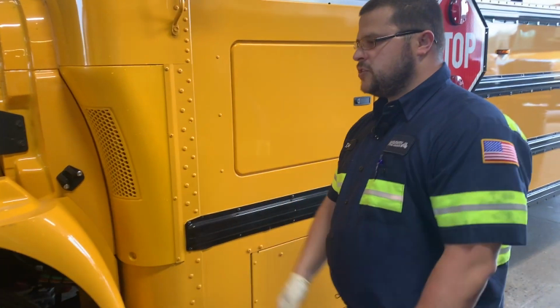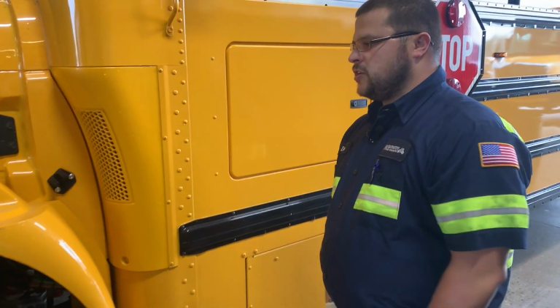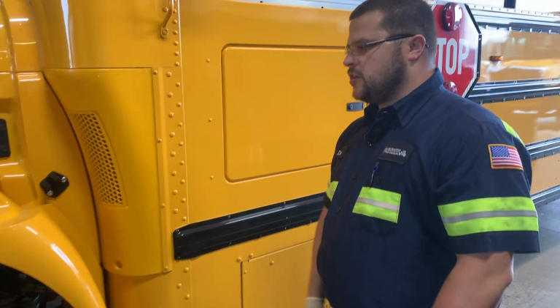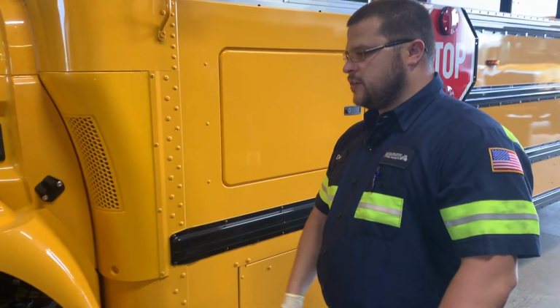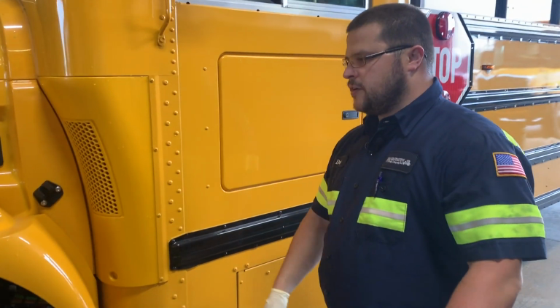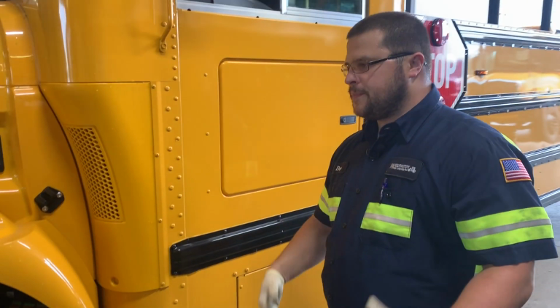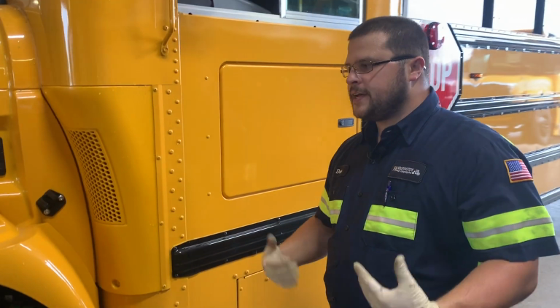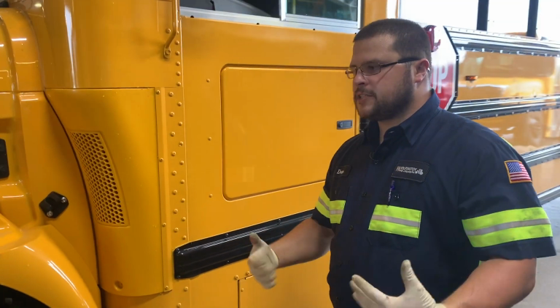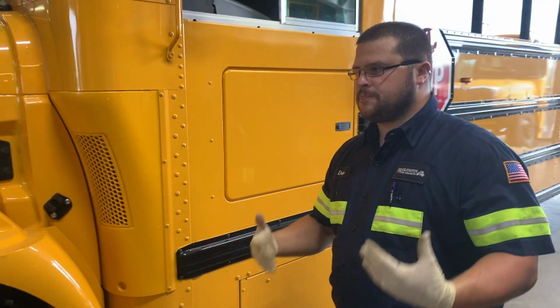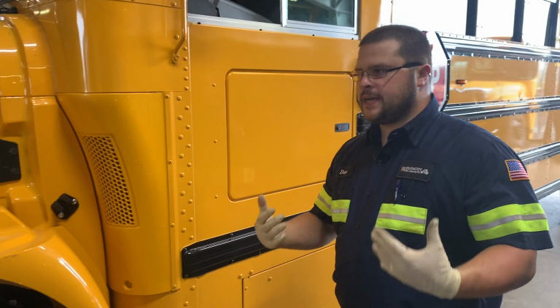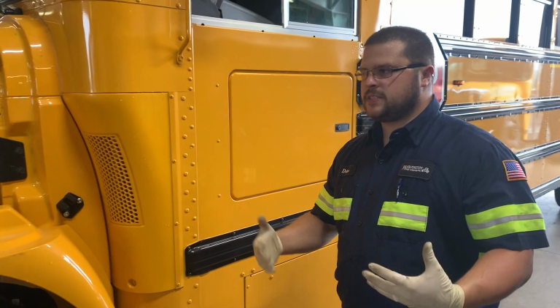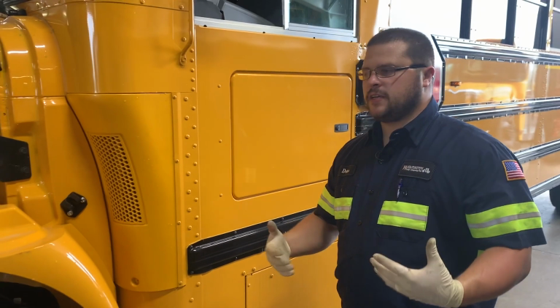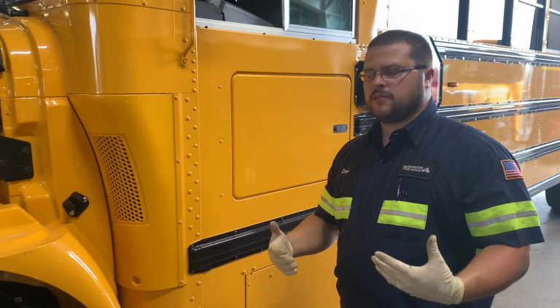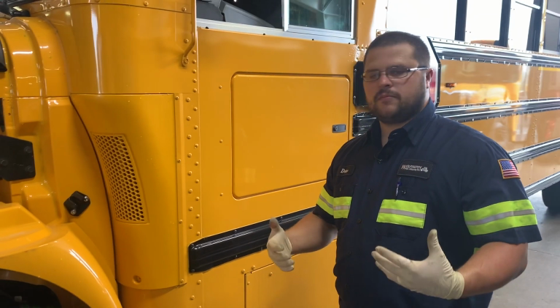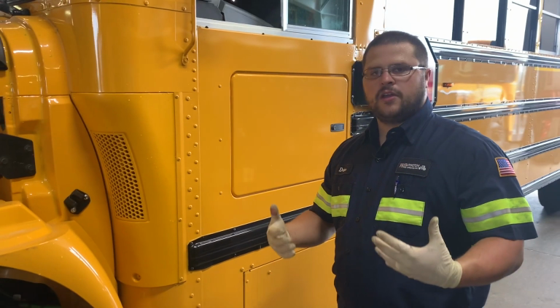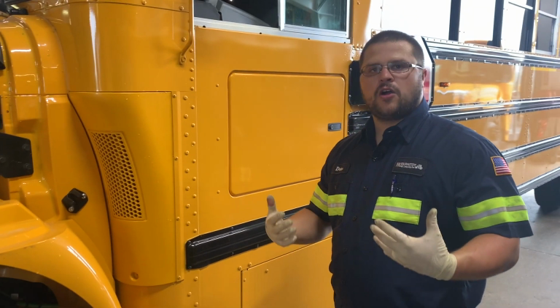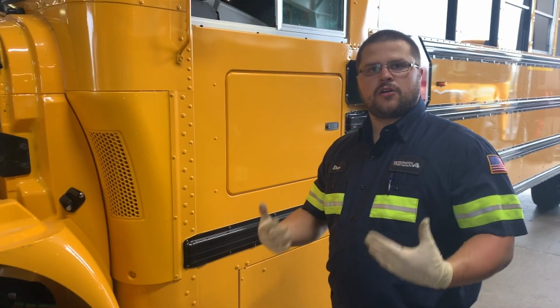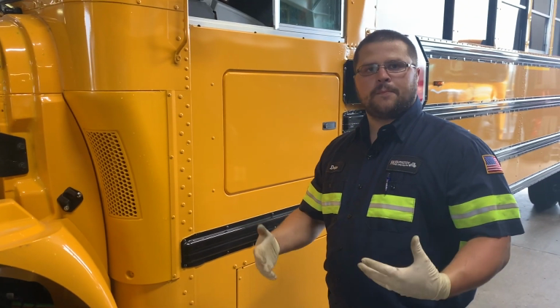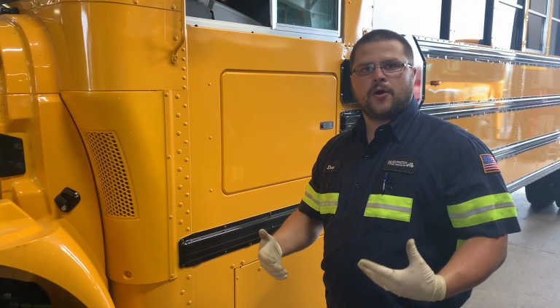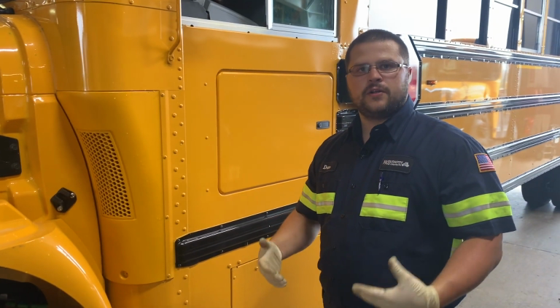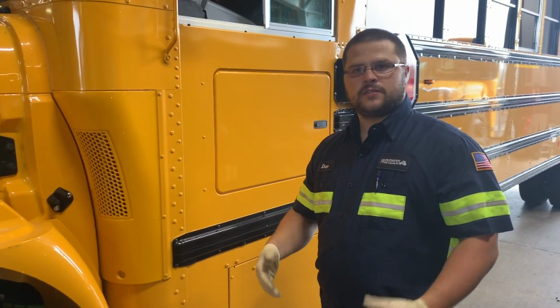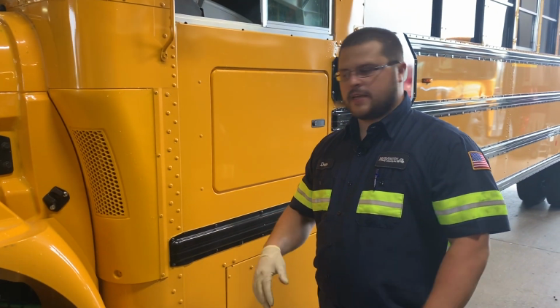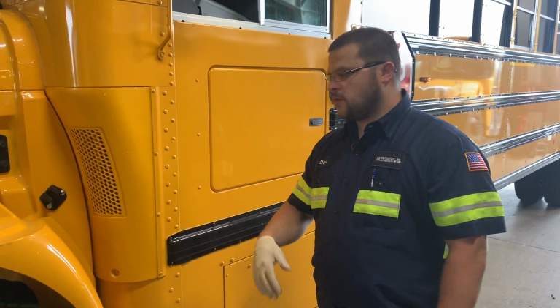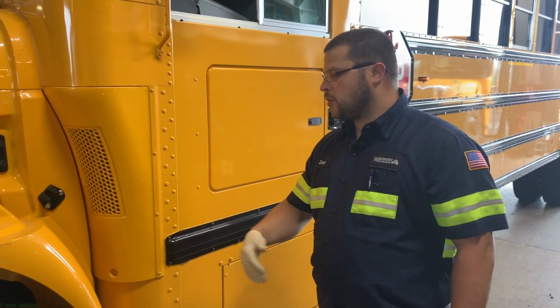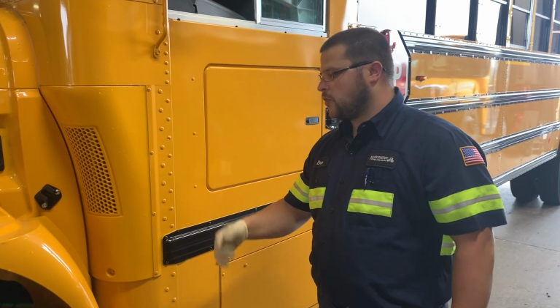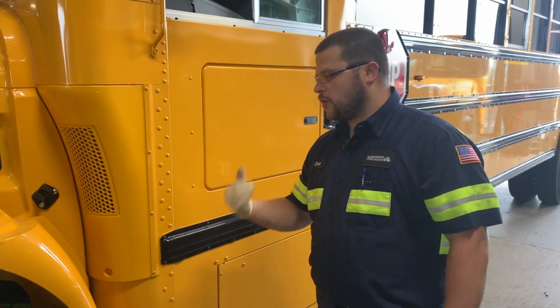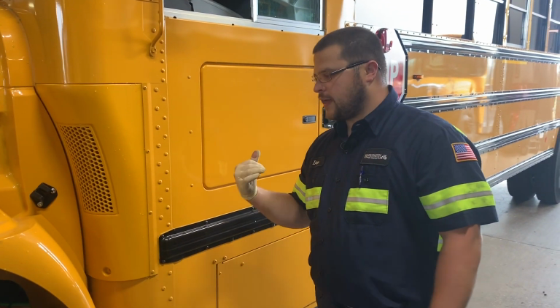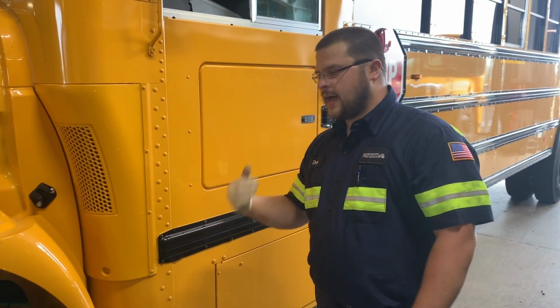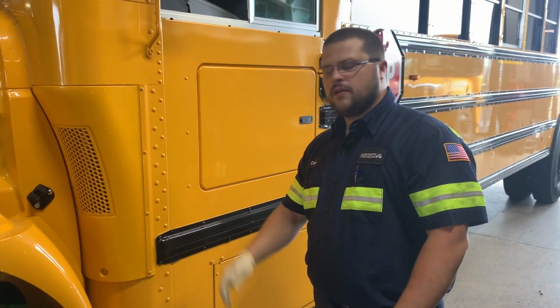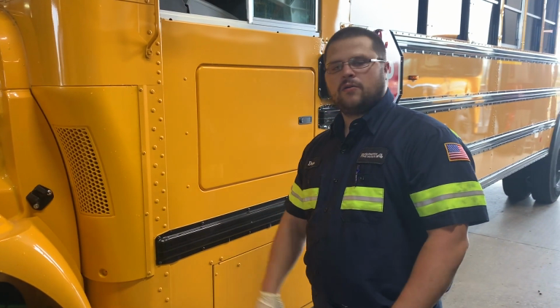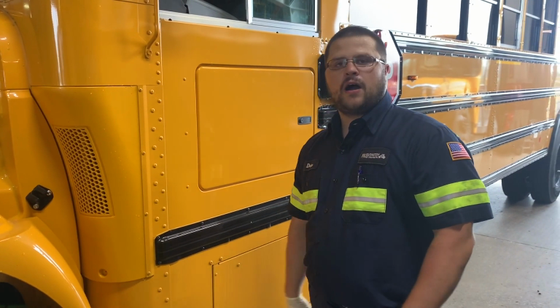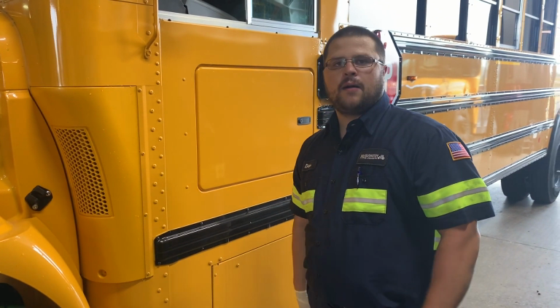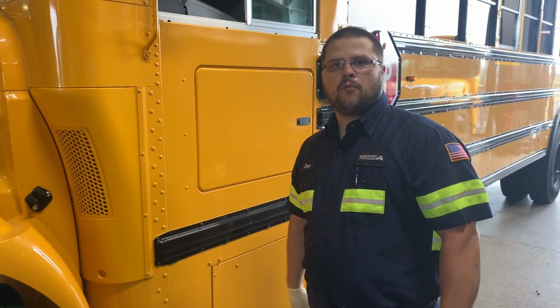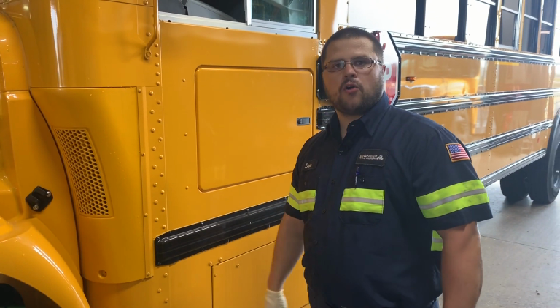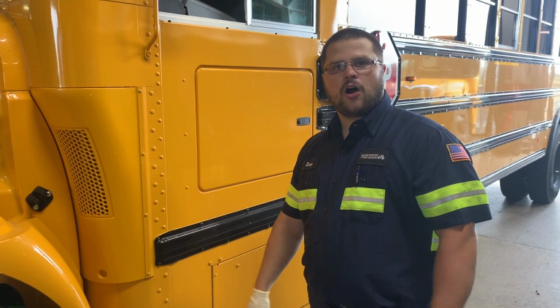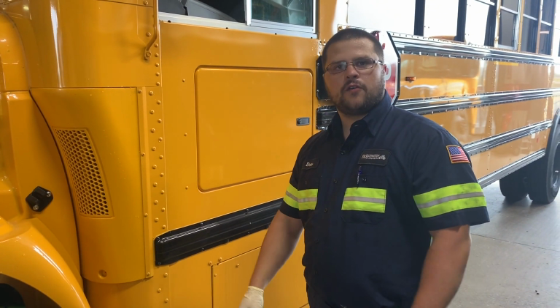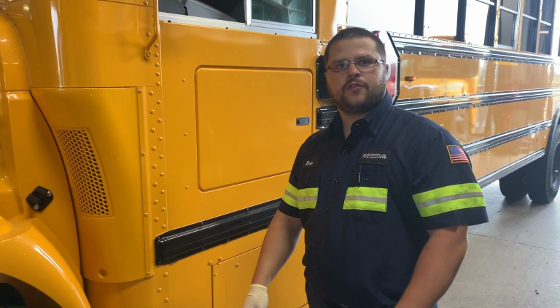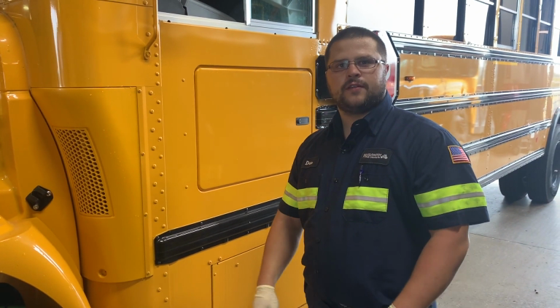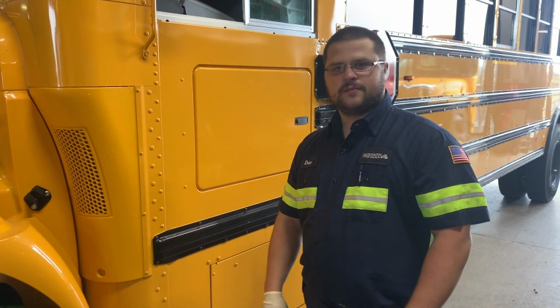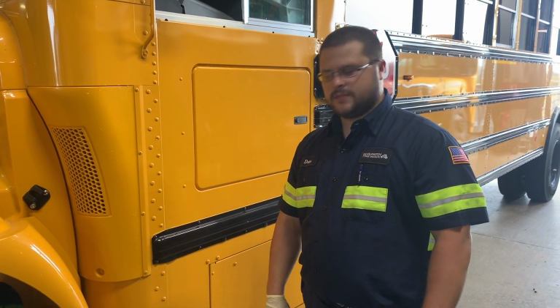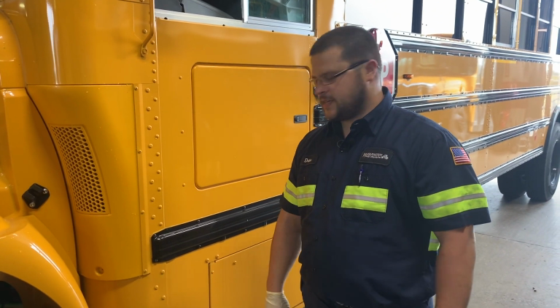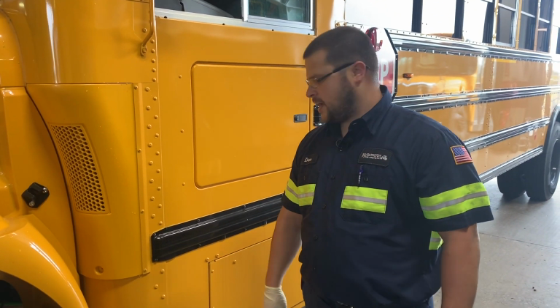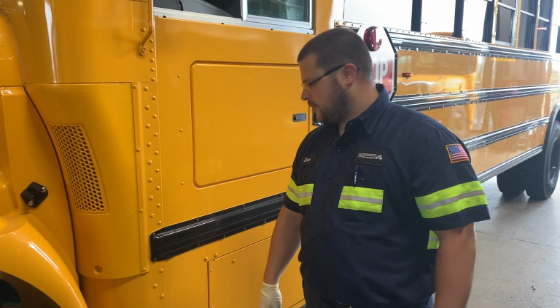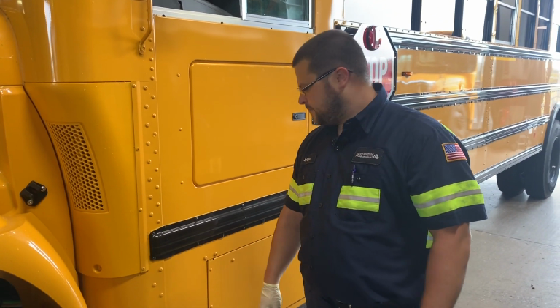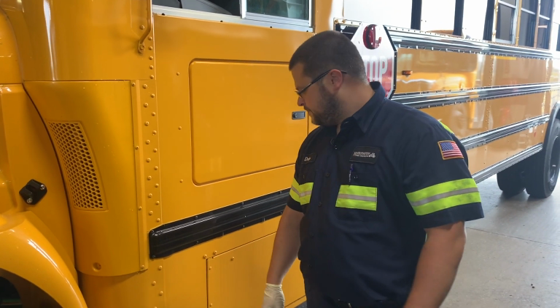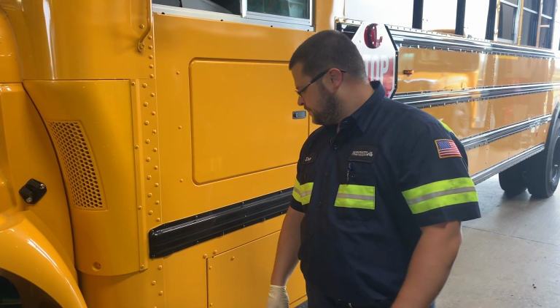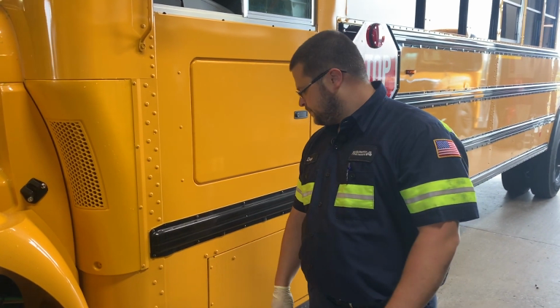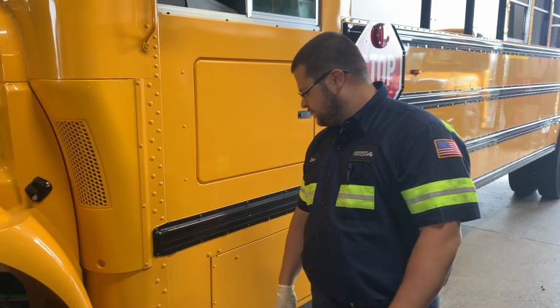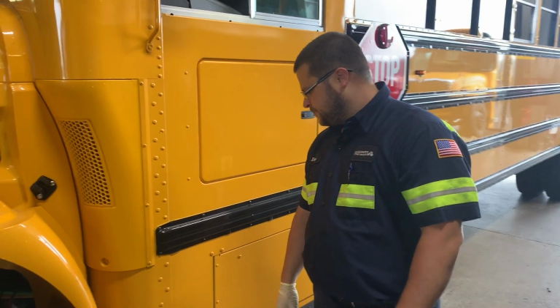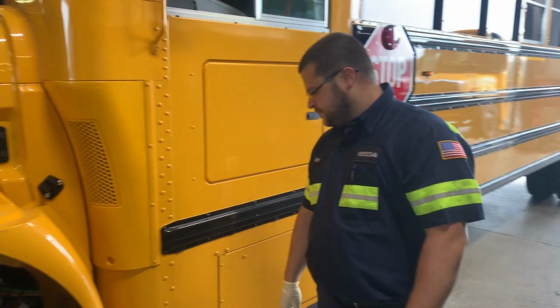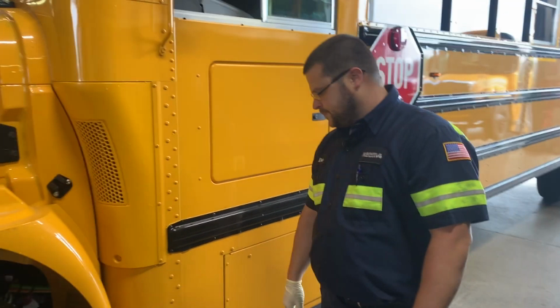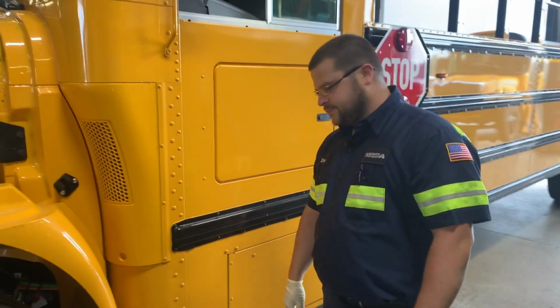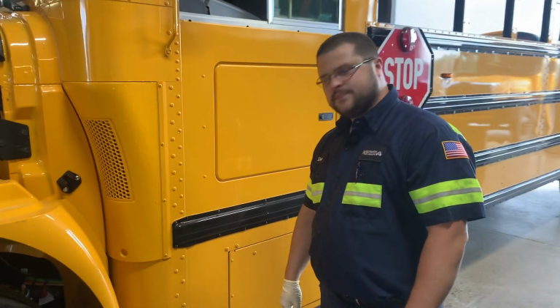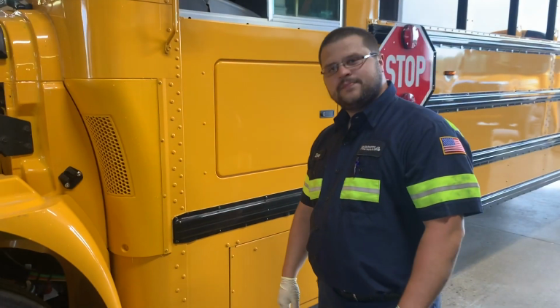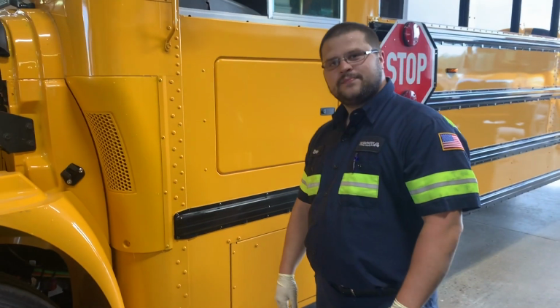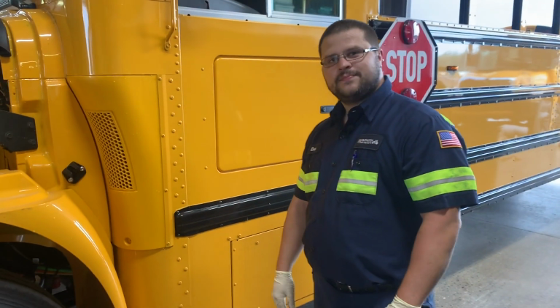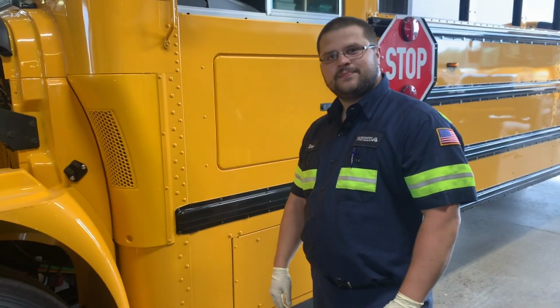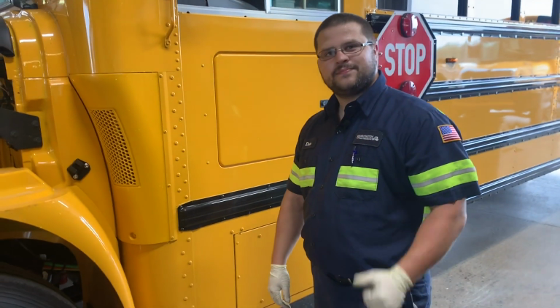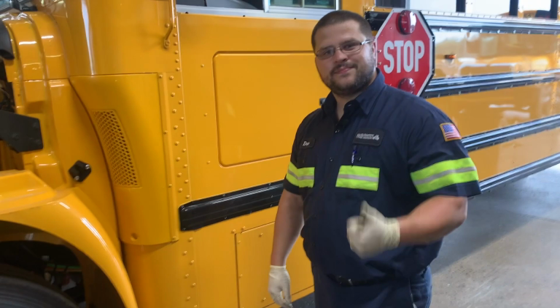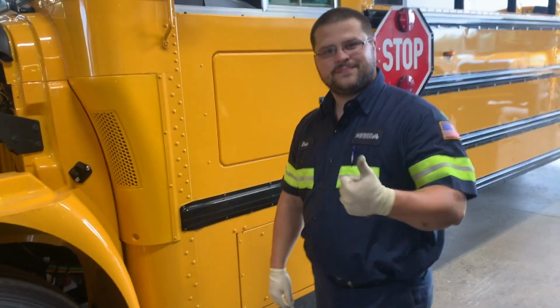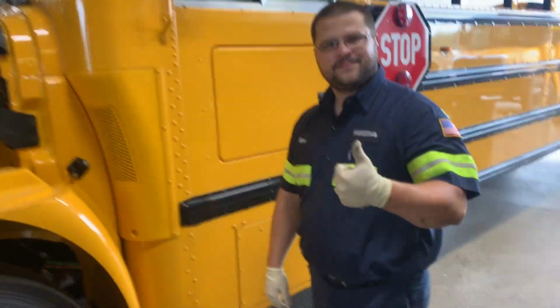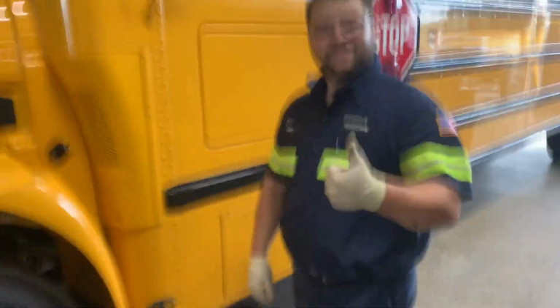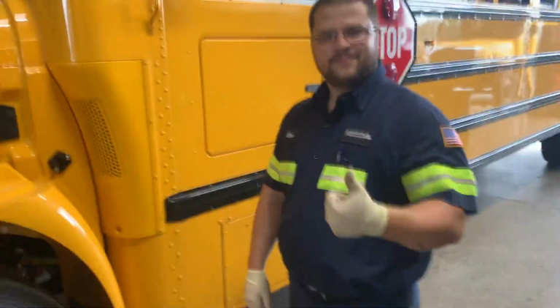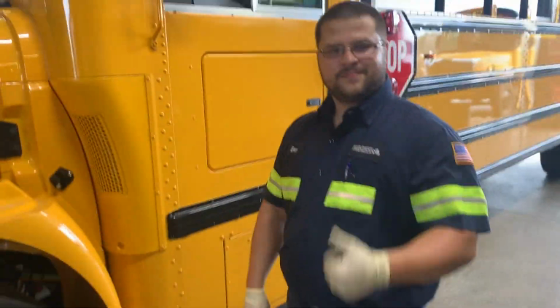Those are your biggest basic components that you want to look at more often. Thanks Drew, I appreciate it, man.